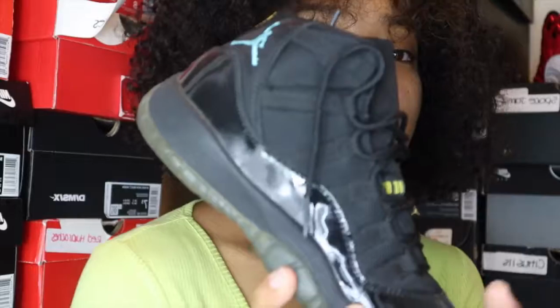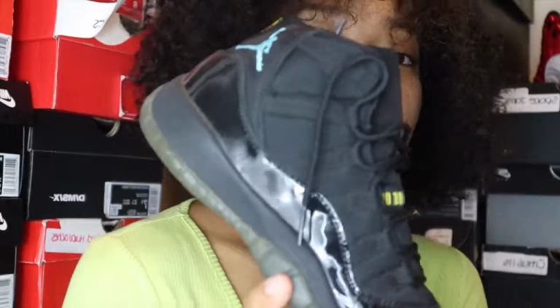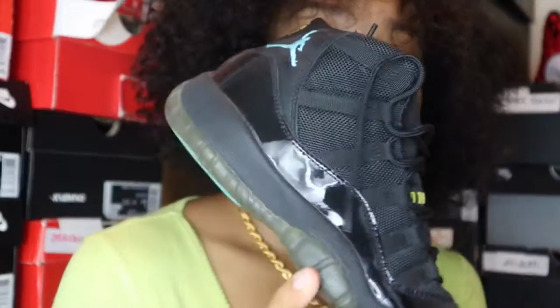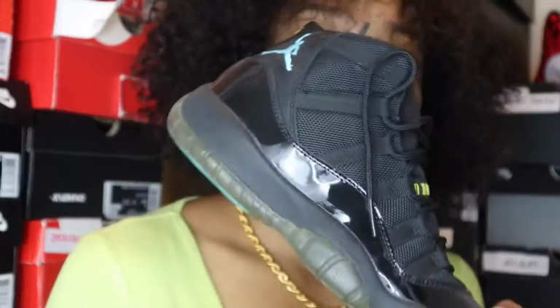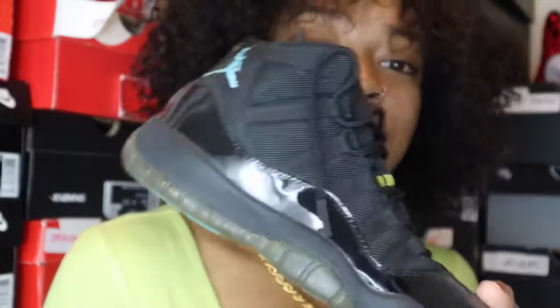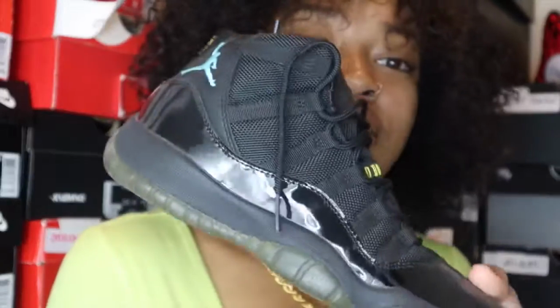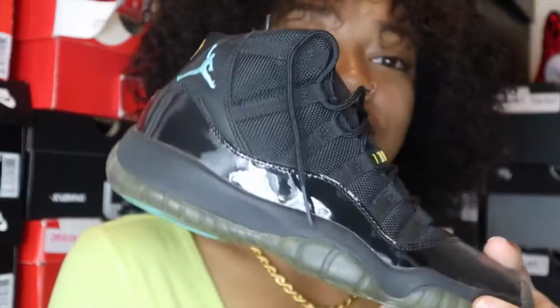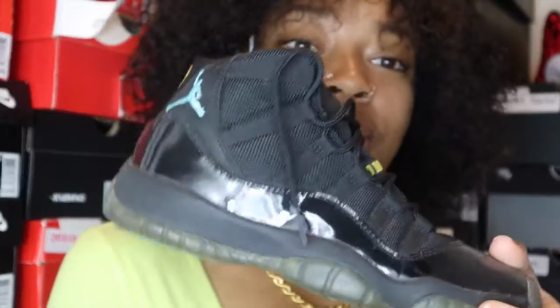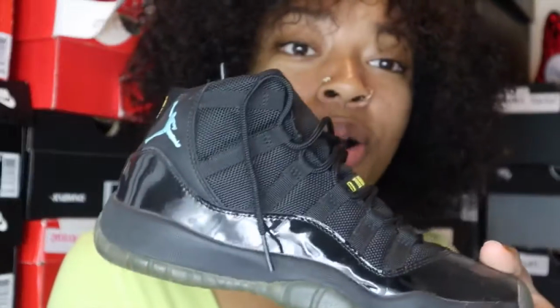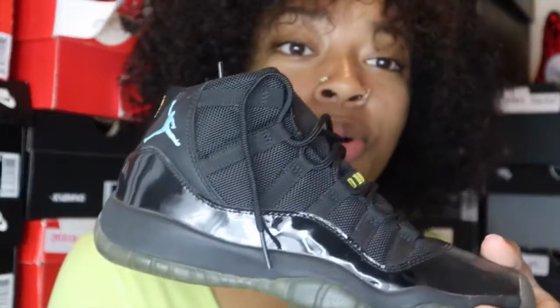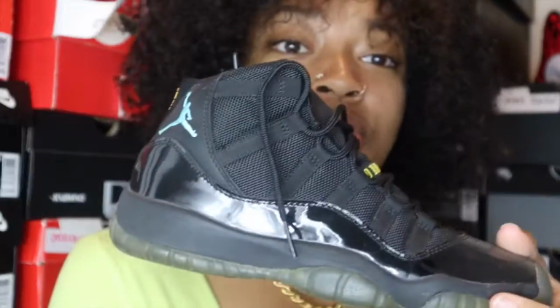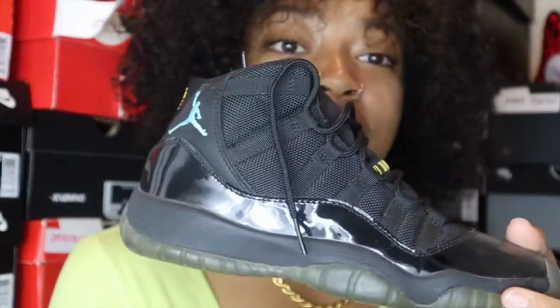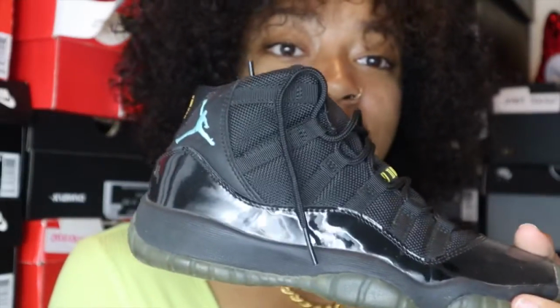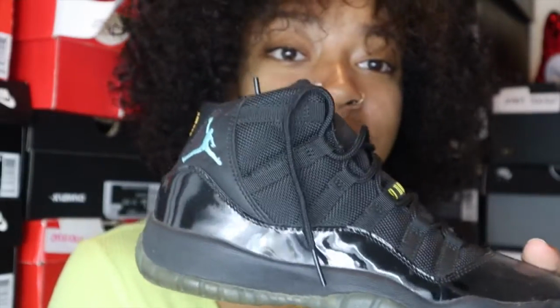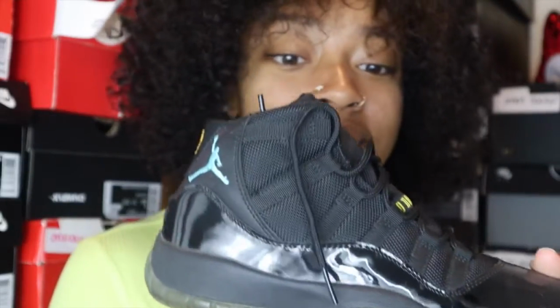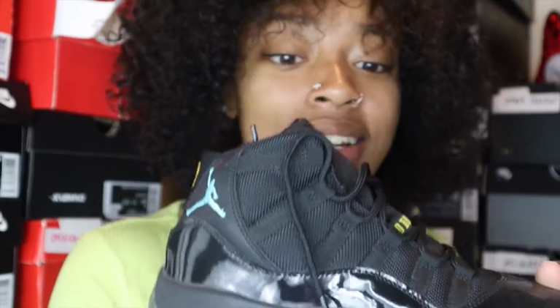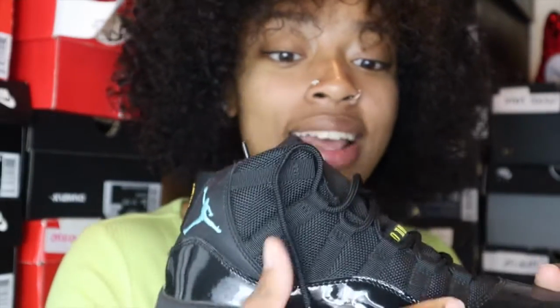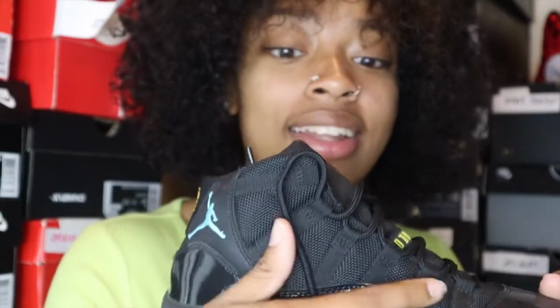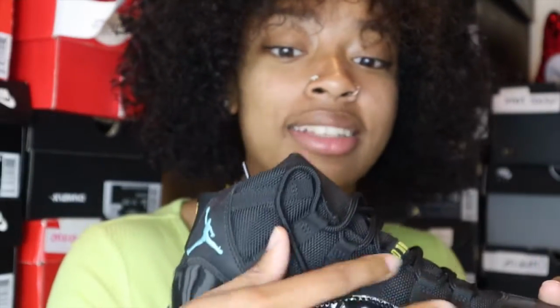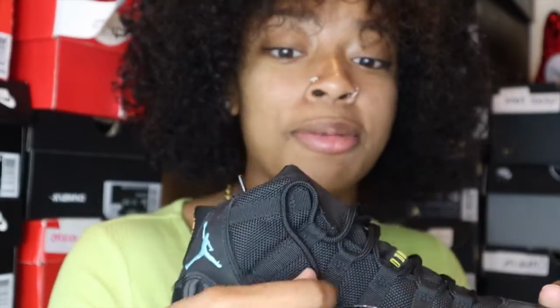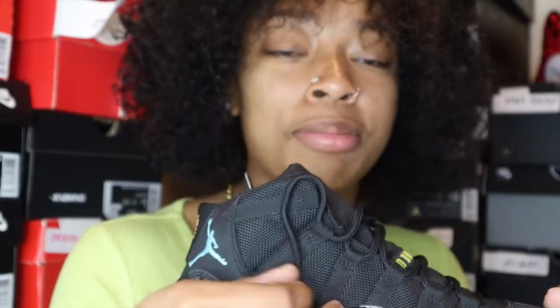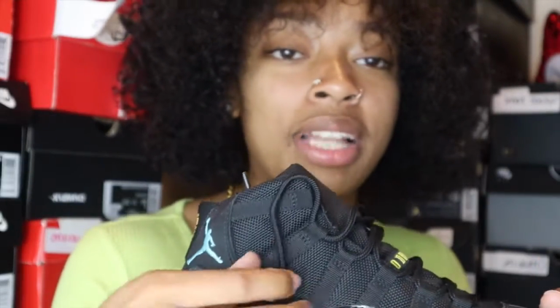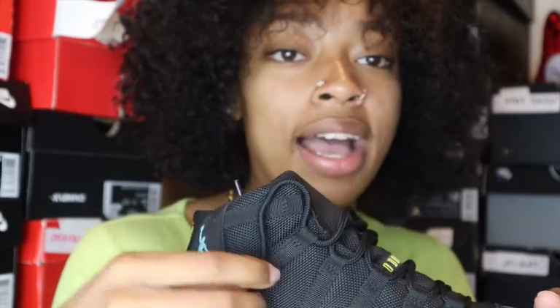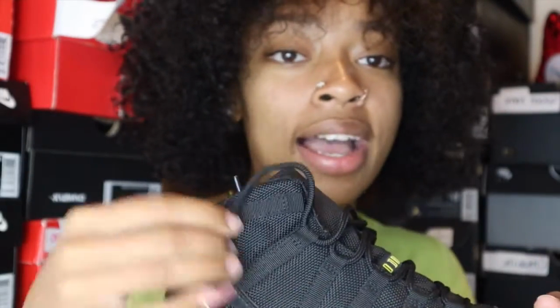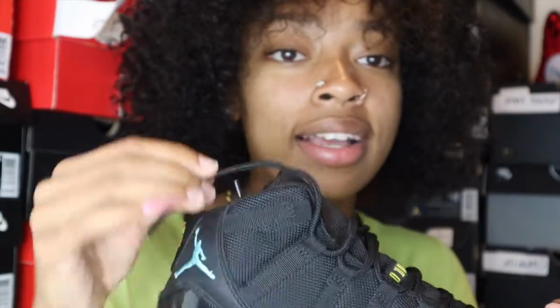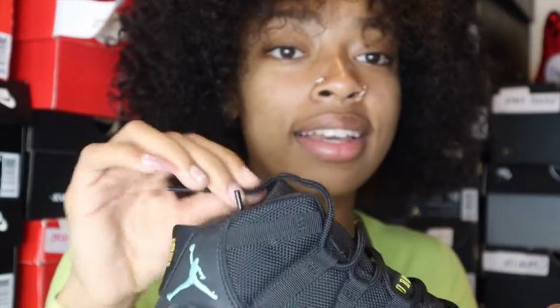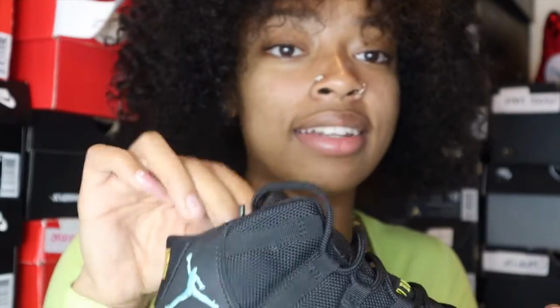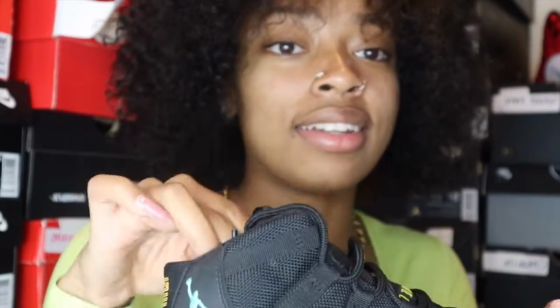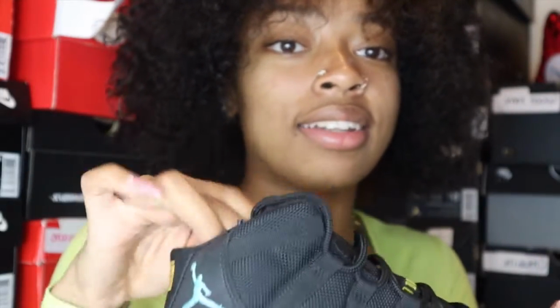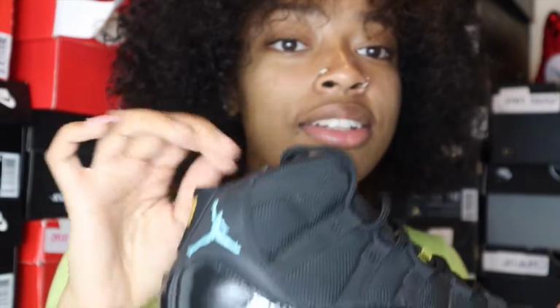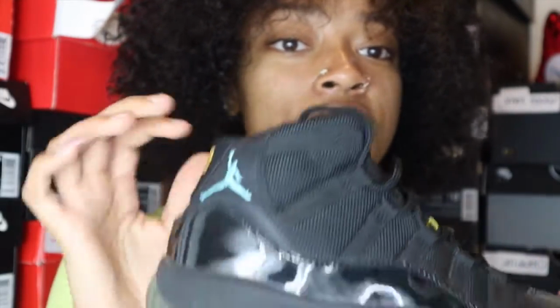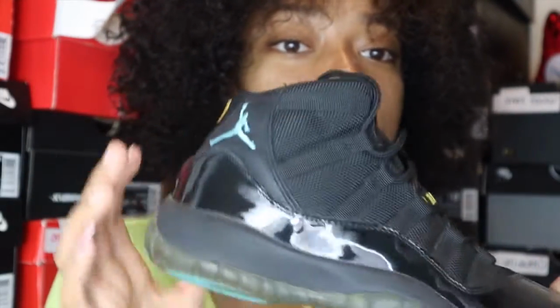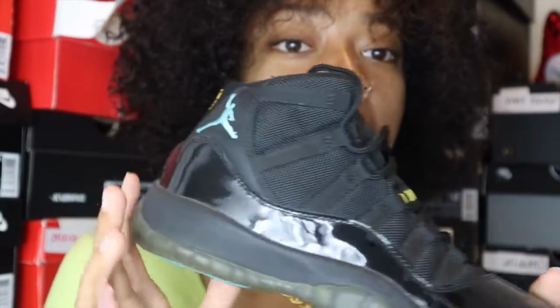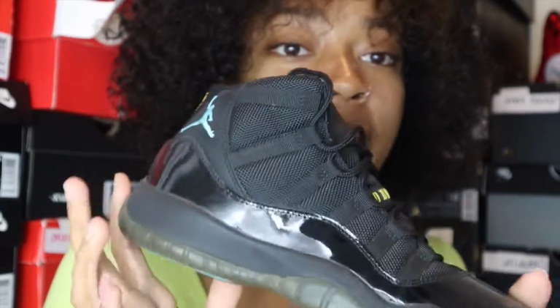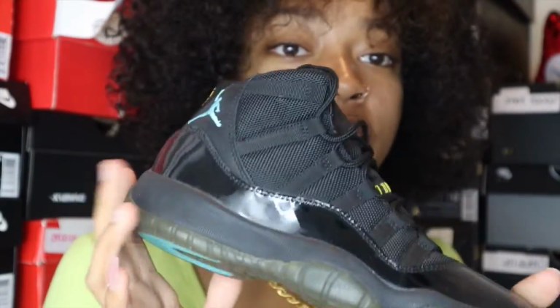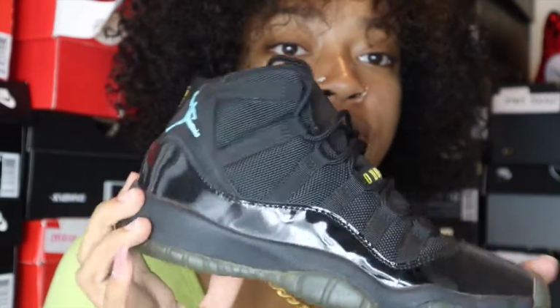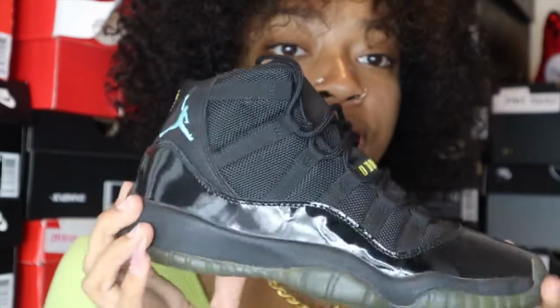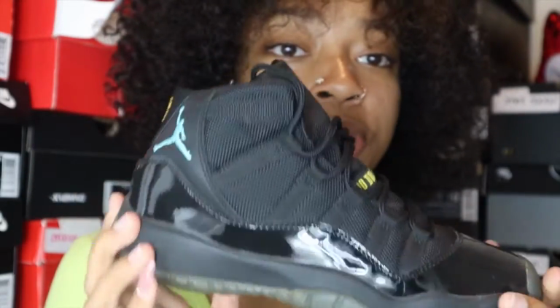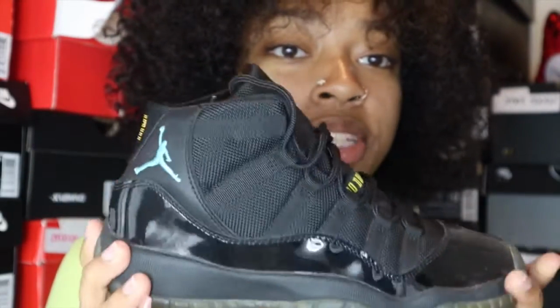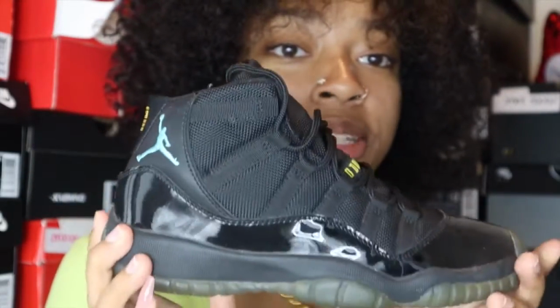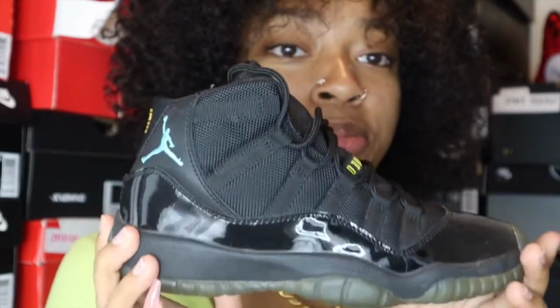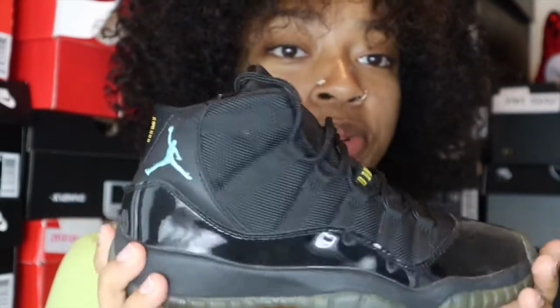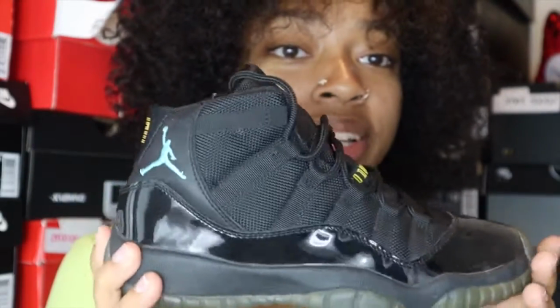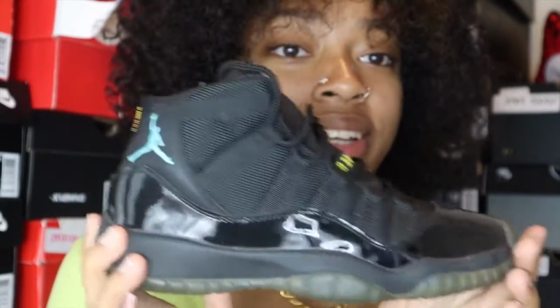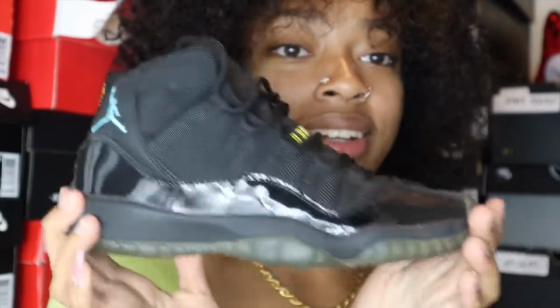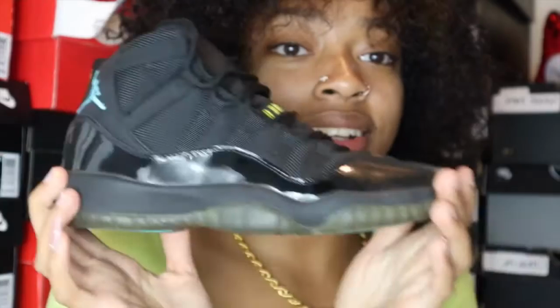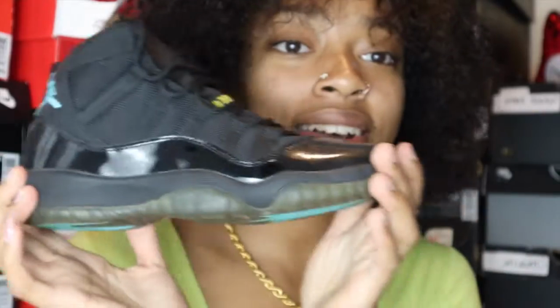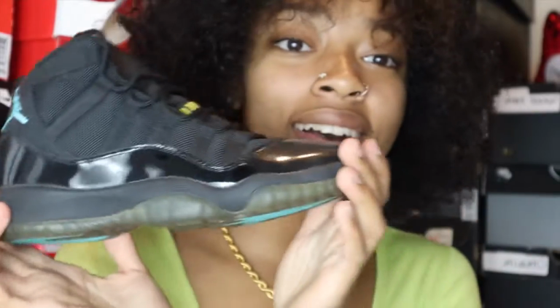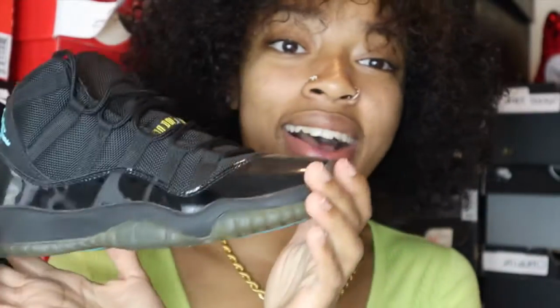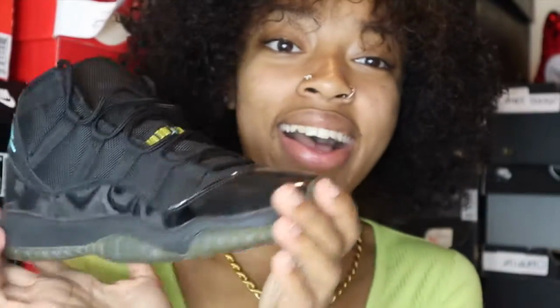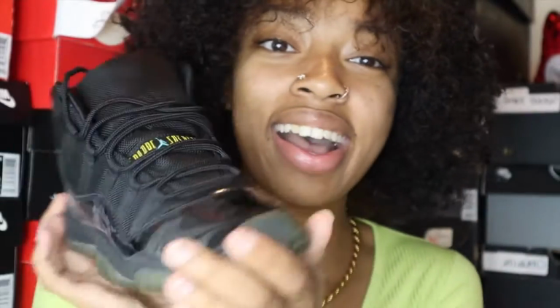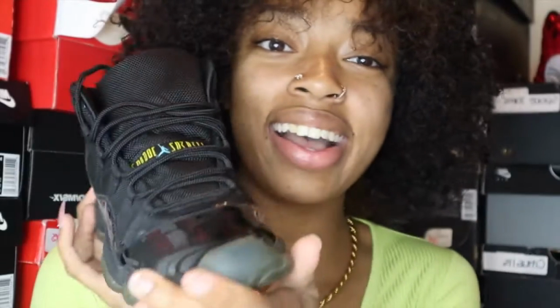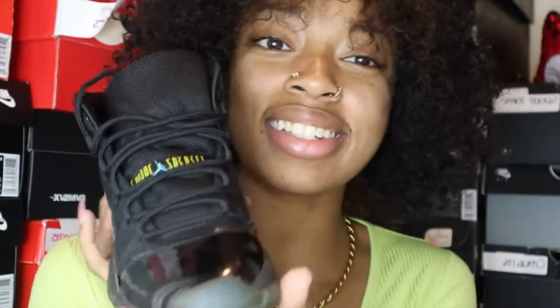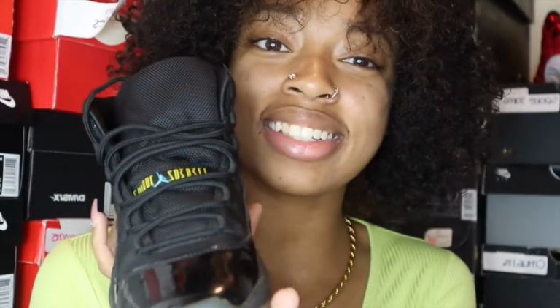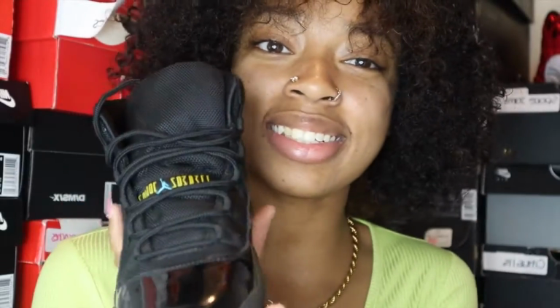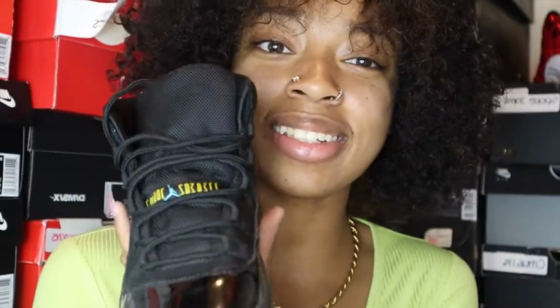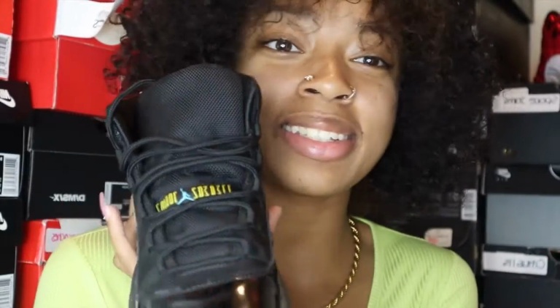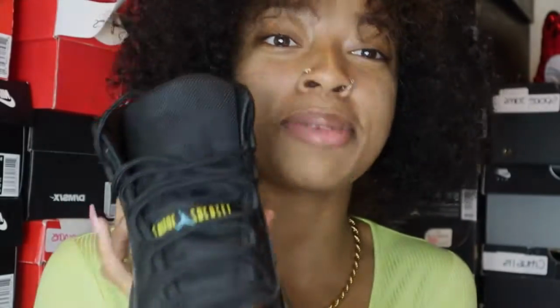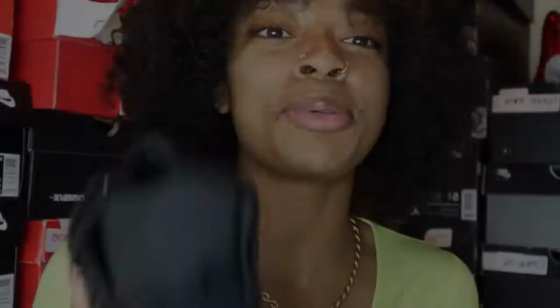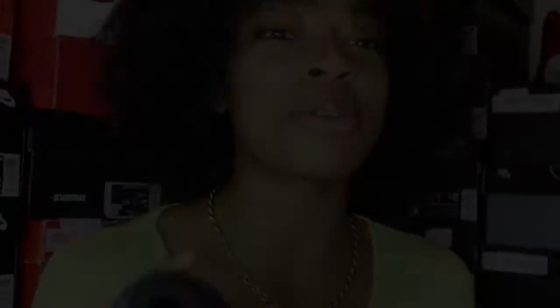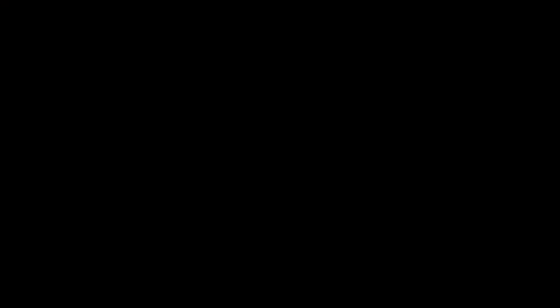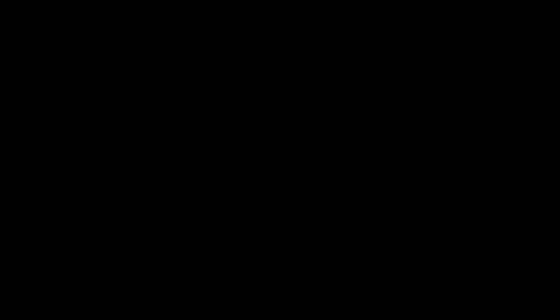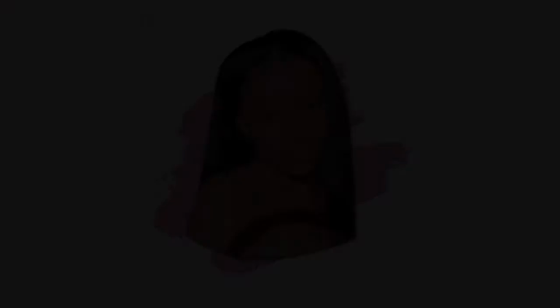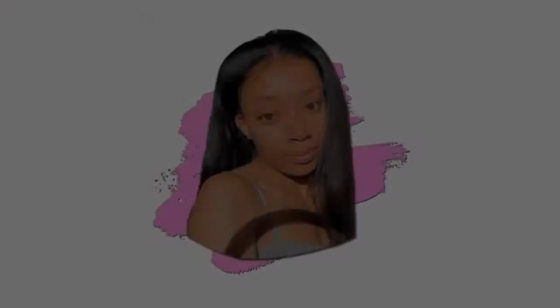It's just so neat, and the black and the jumpman really bring it. It's just a beautiful shoe.